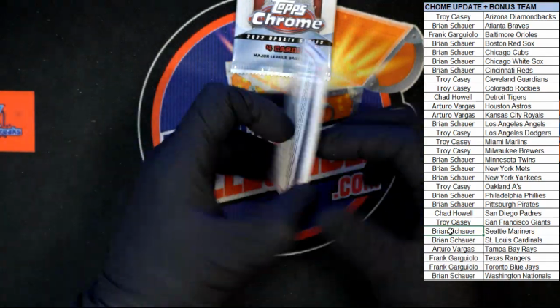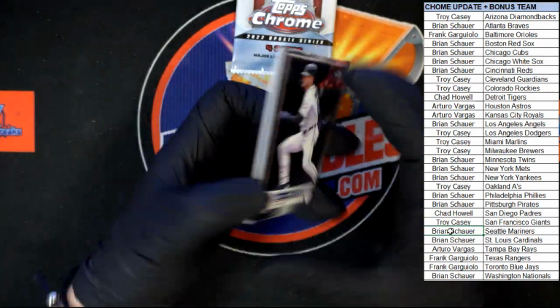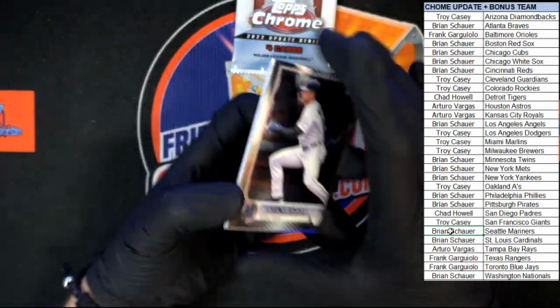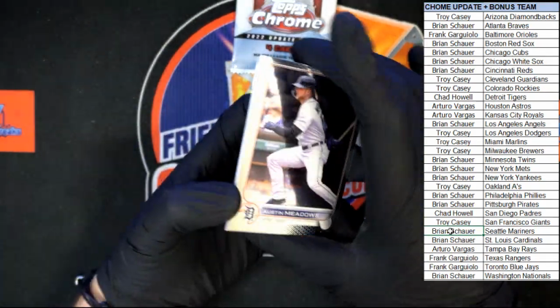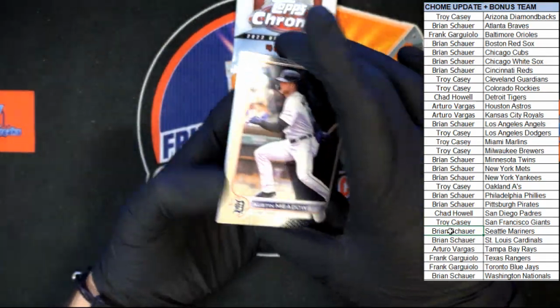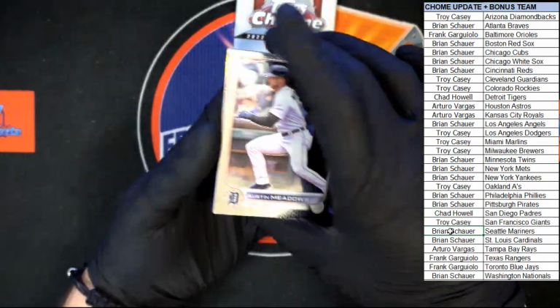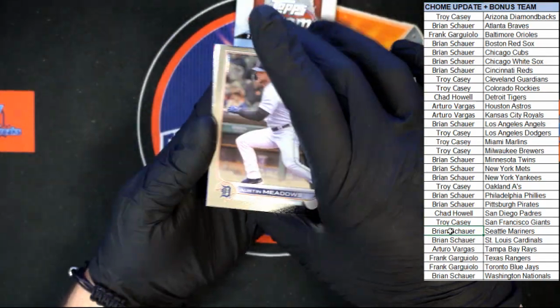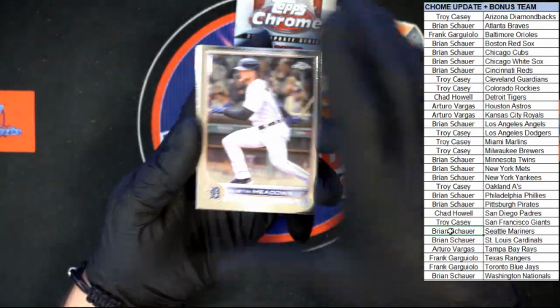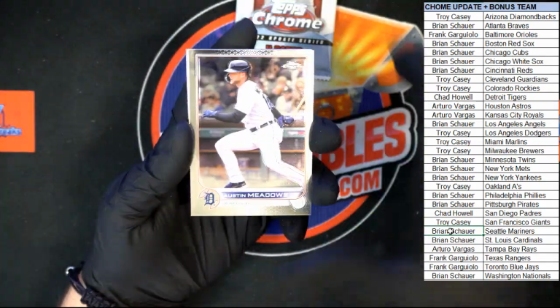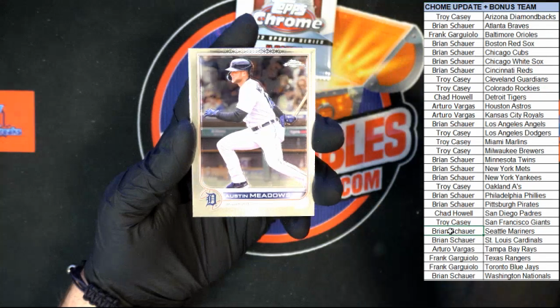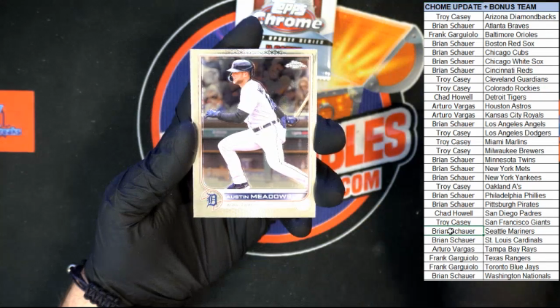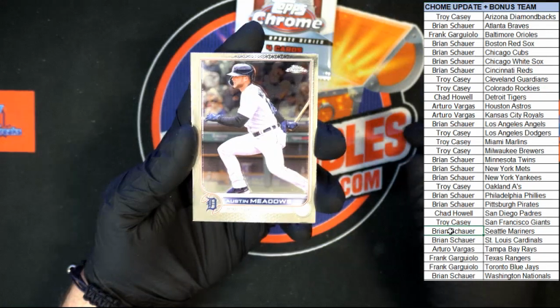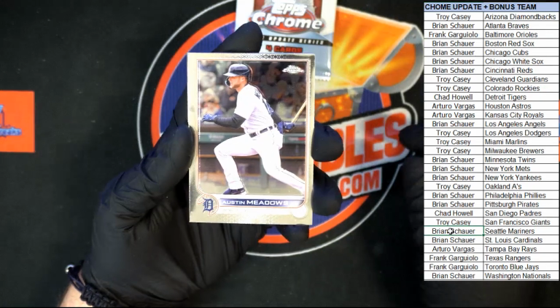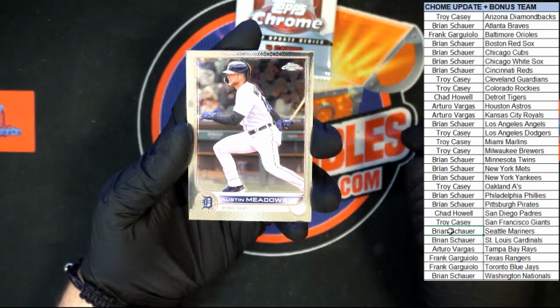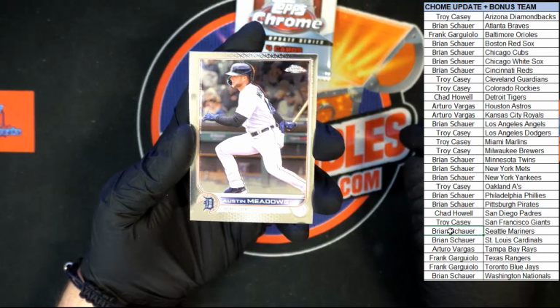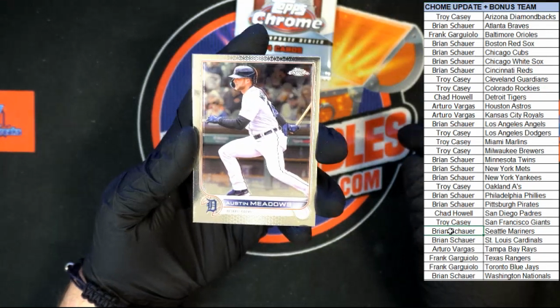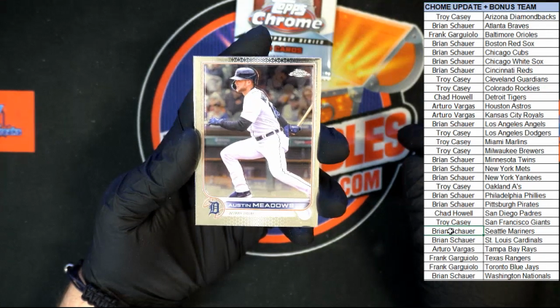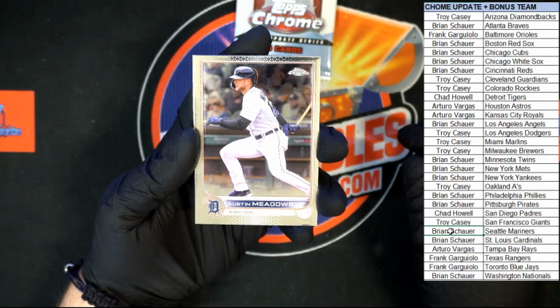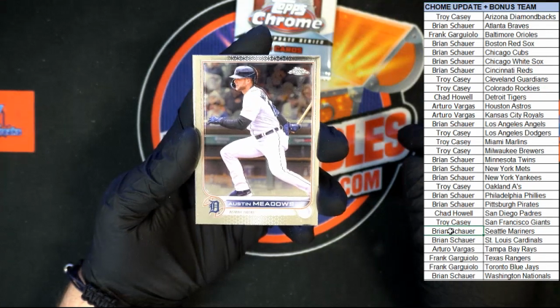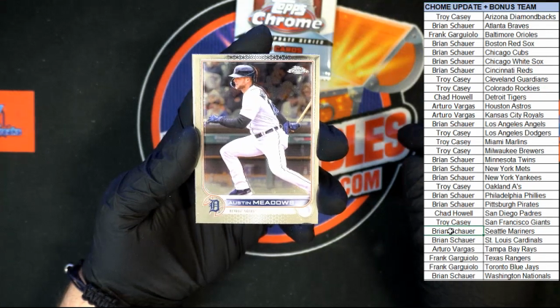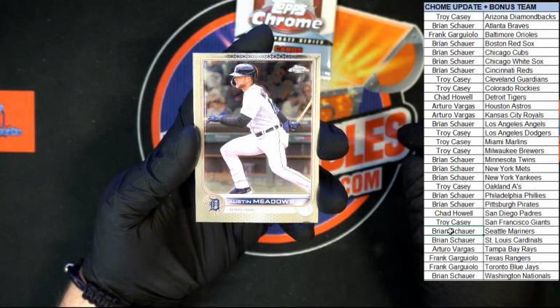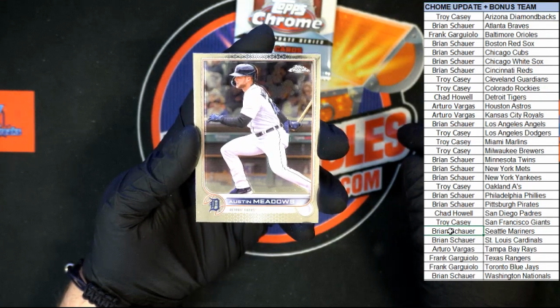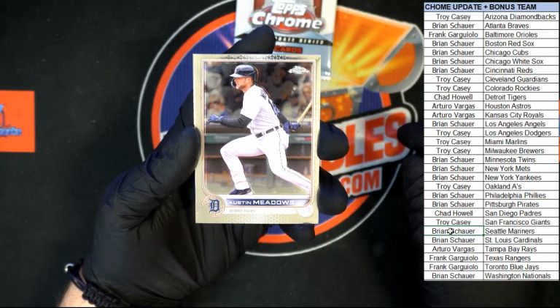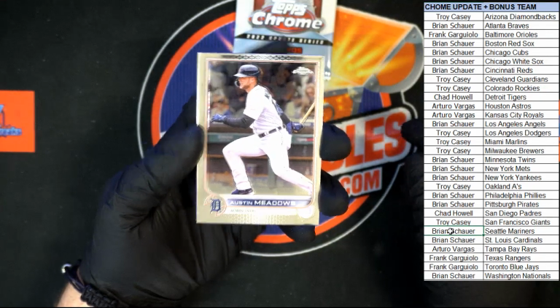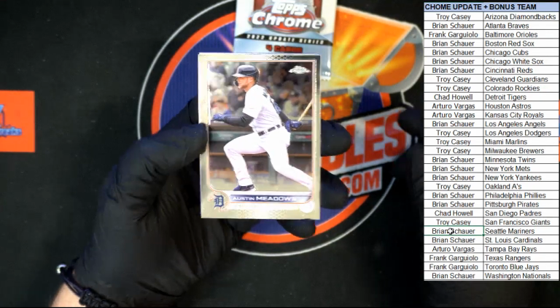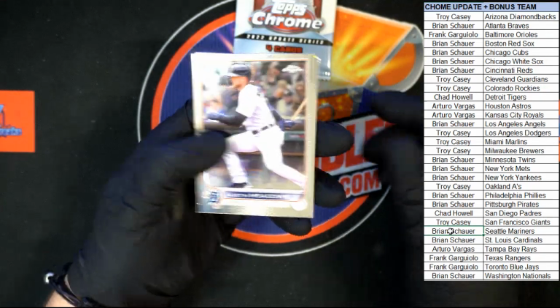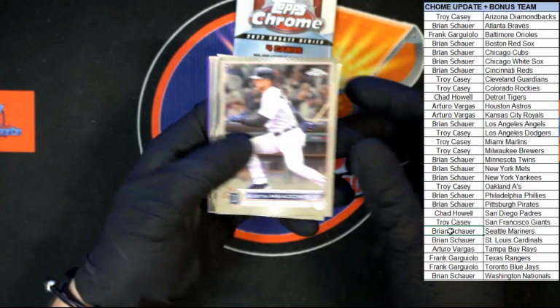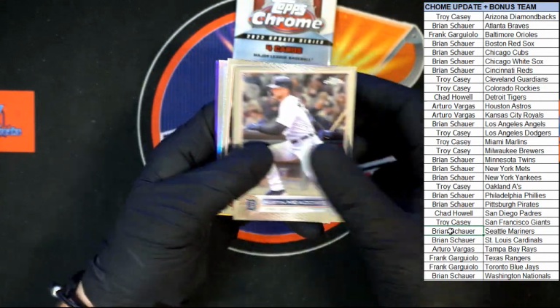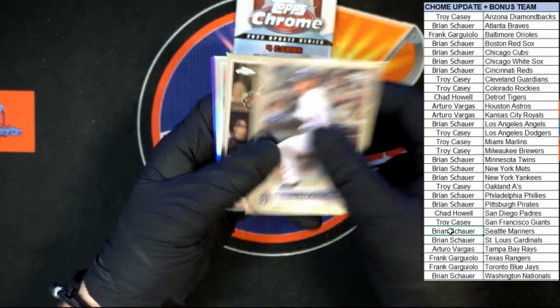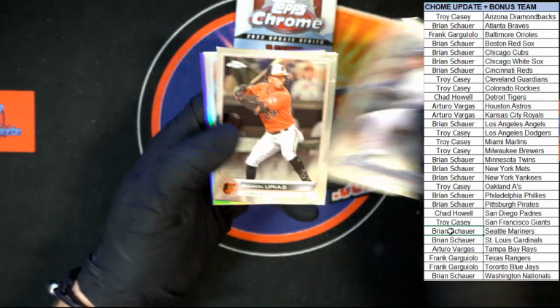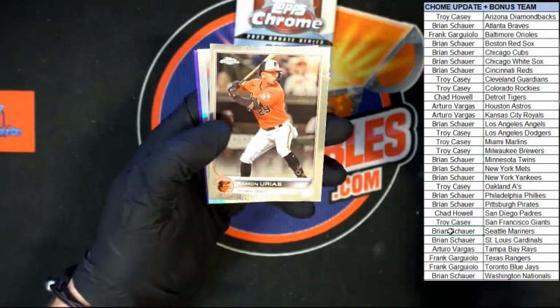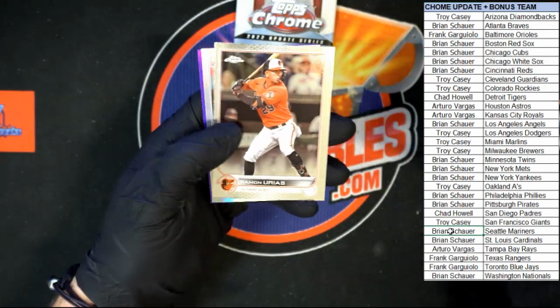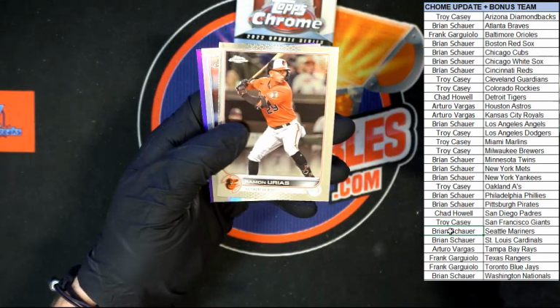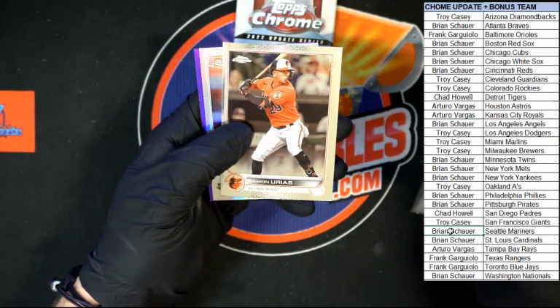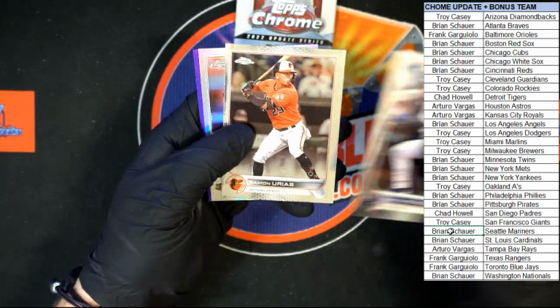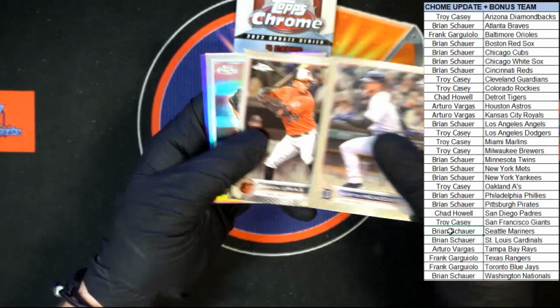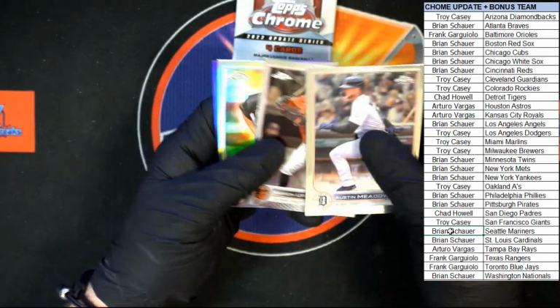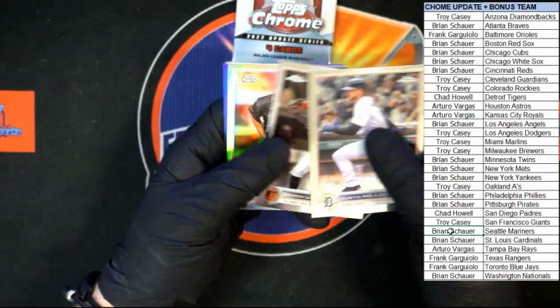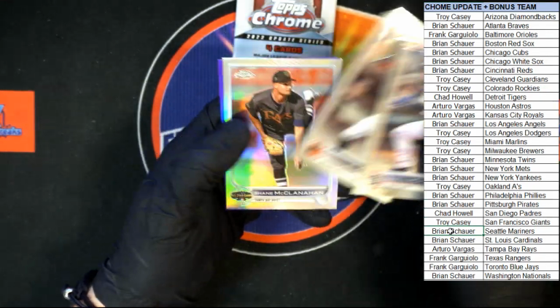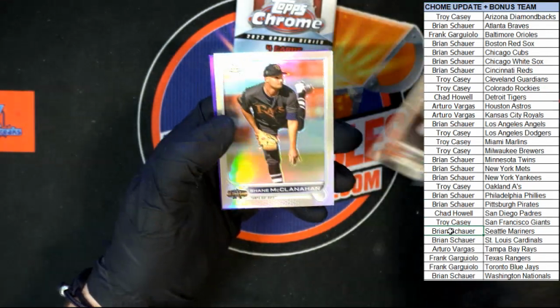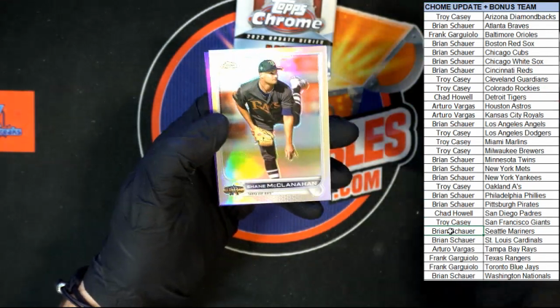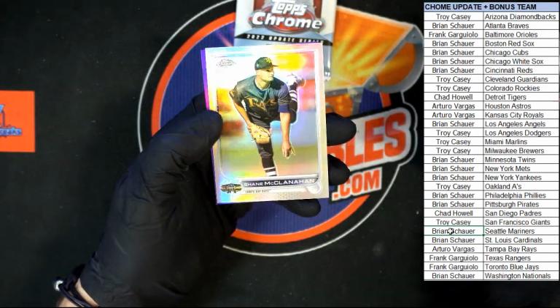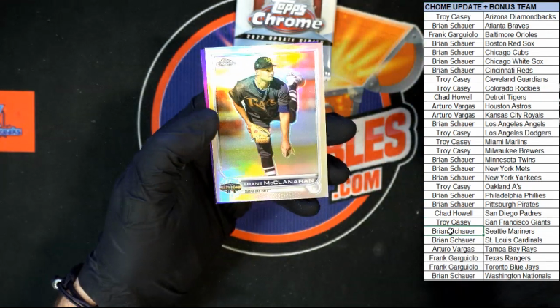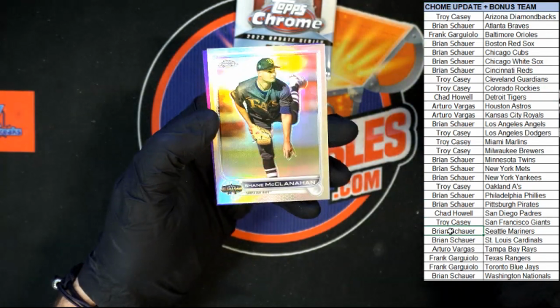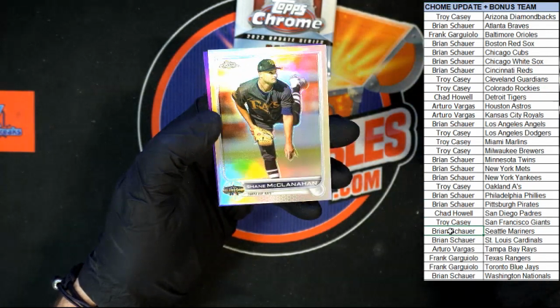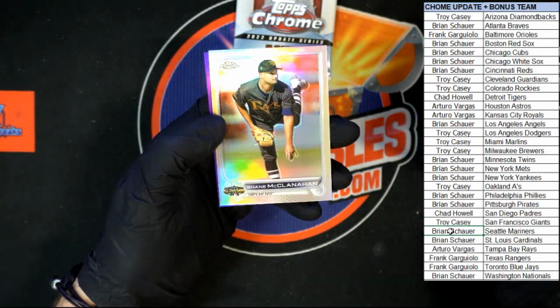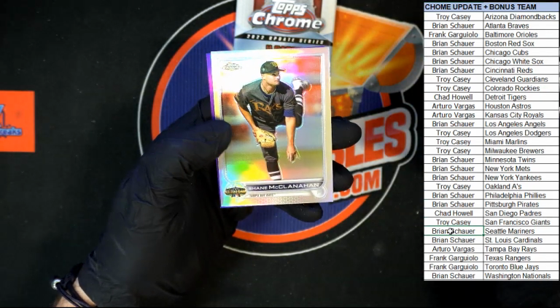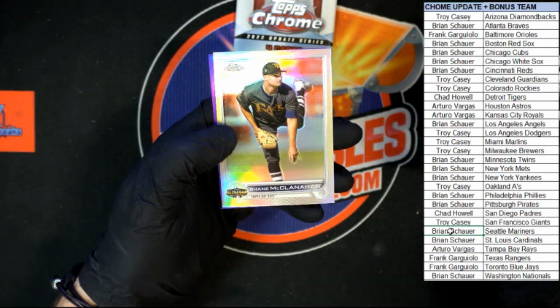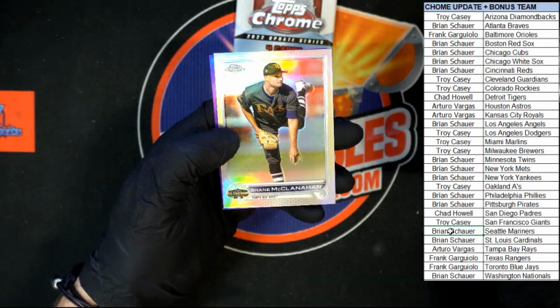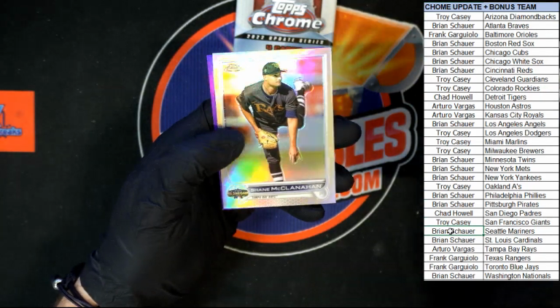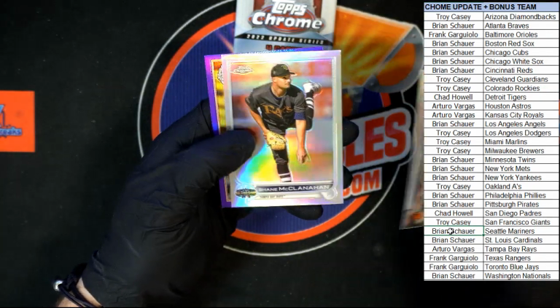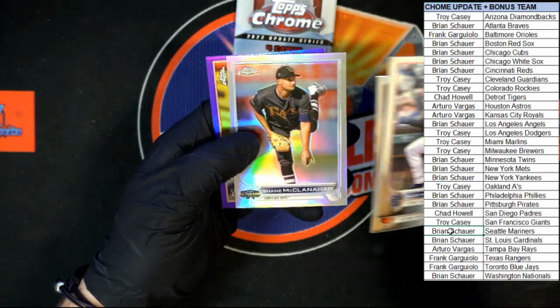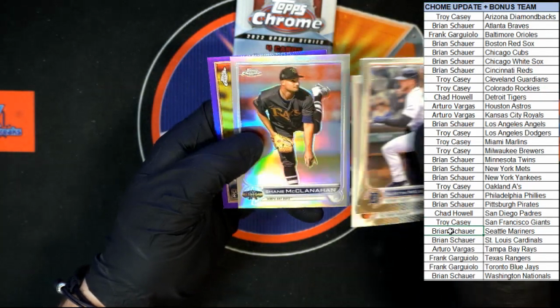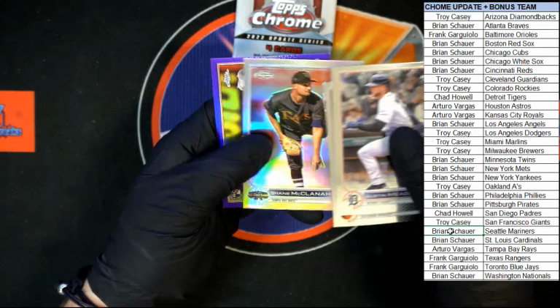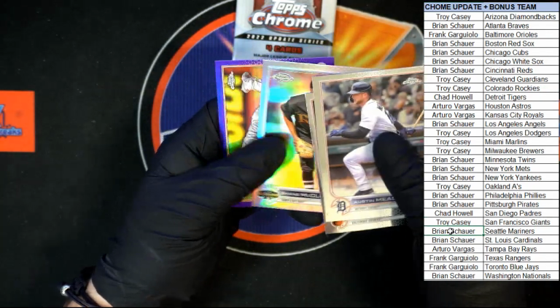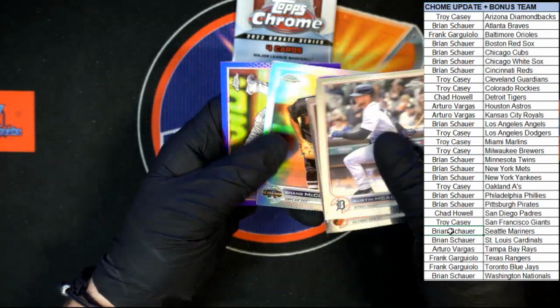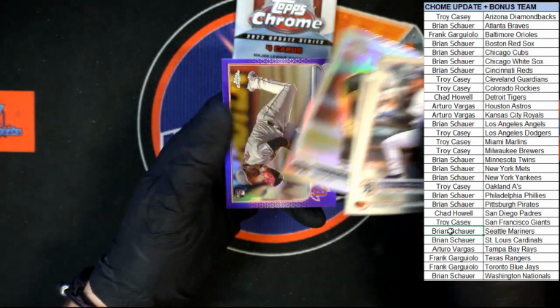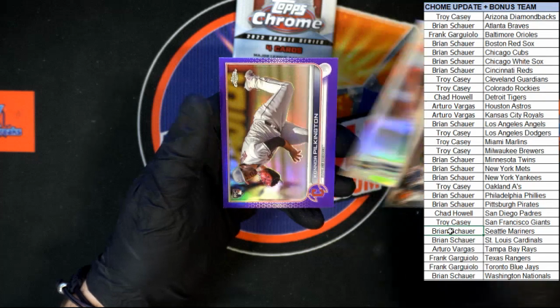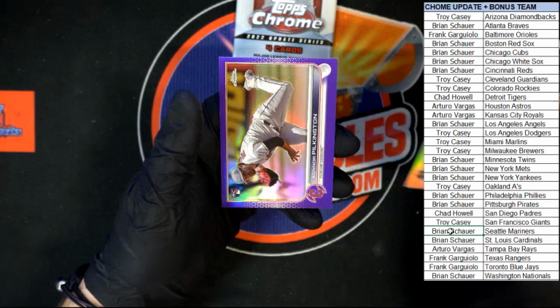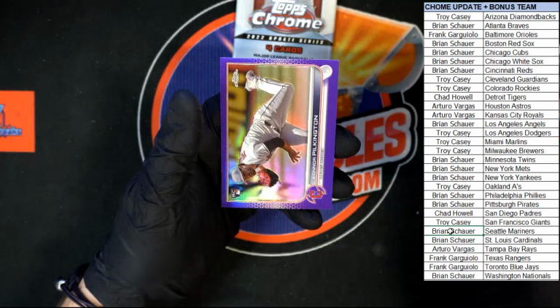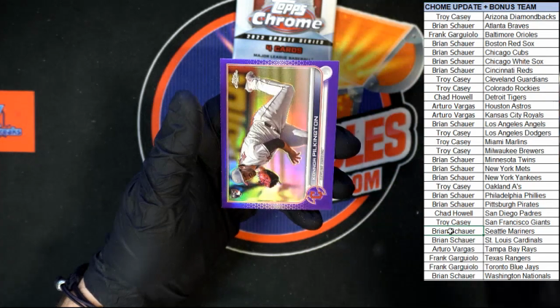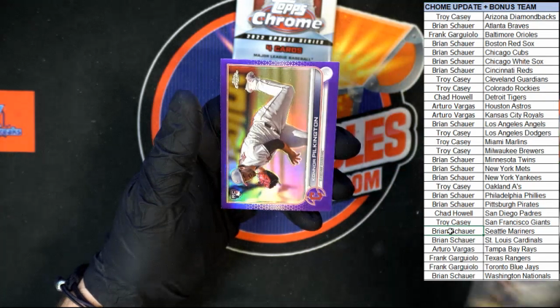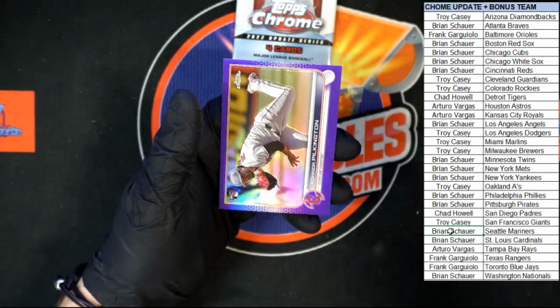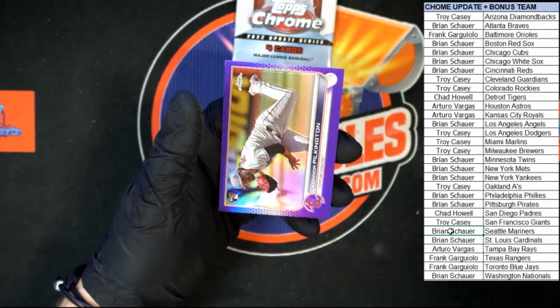Next pack — knocking stuff around over here. We got Austin Meadows to start this pack, then McLanahan All-Star.